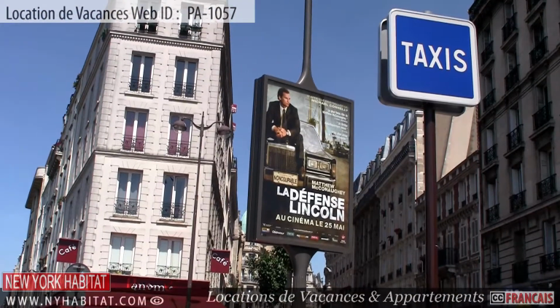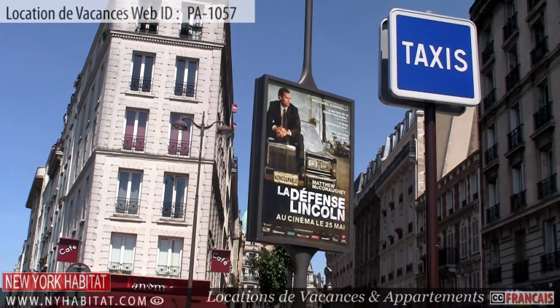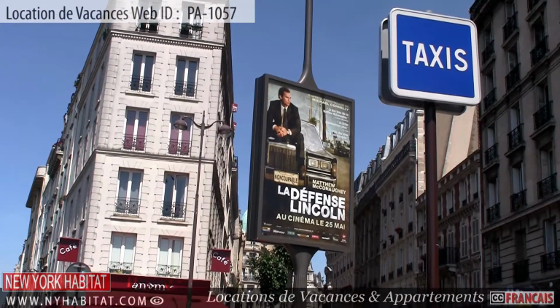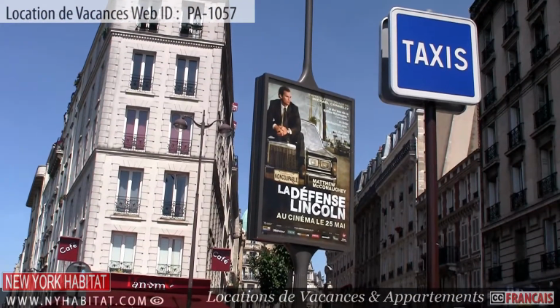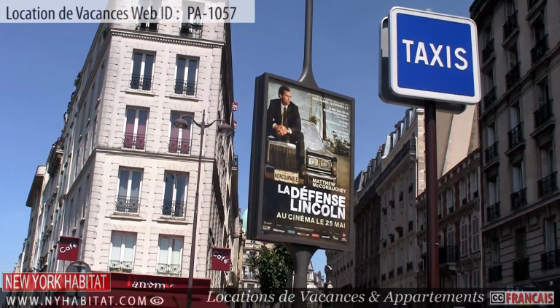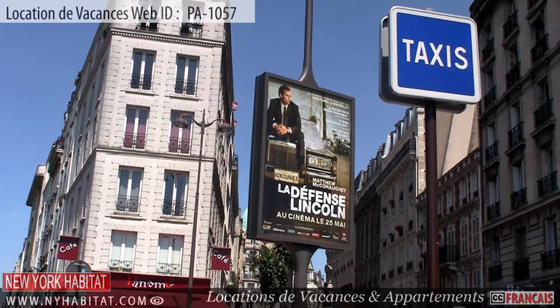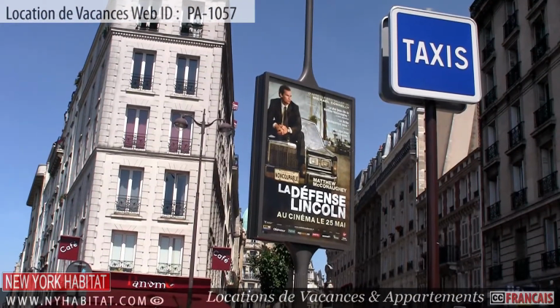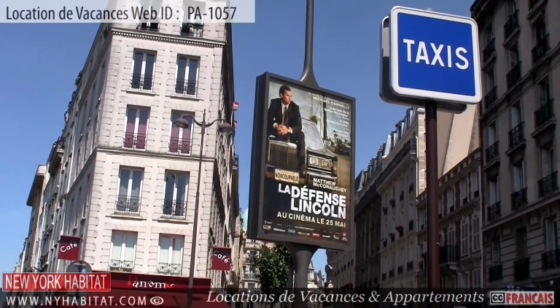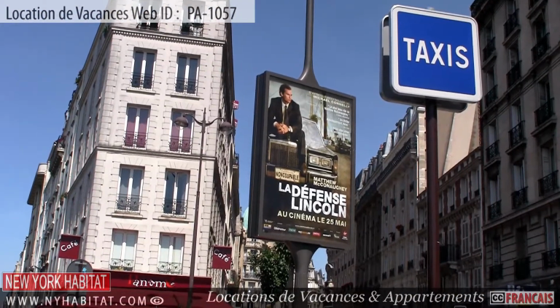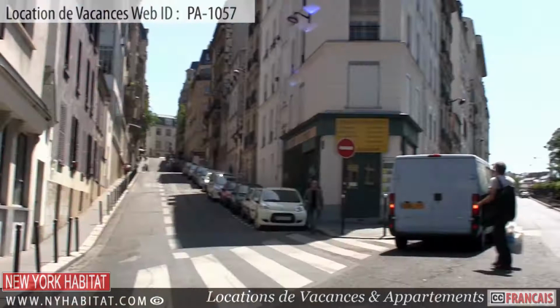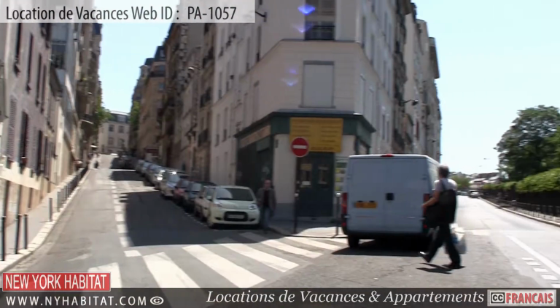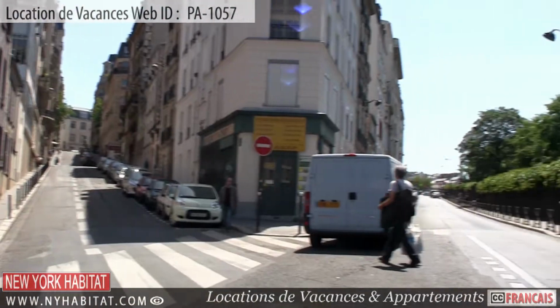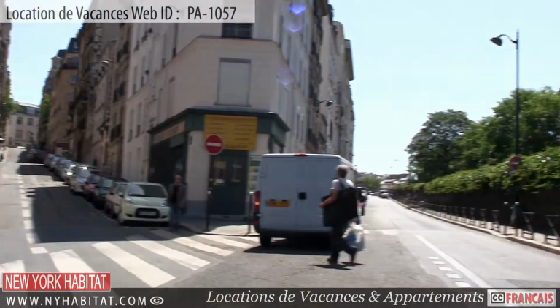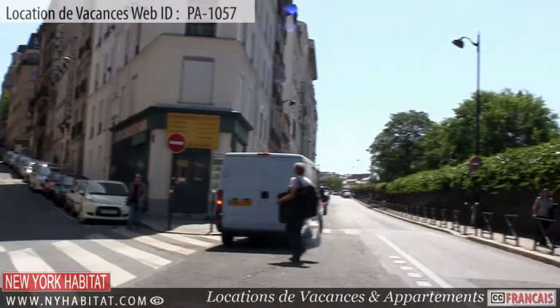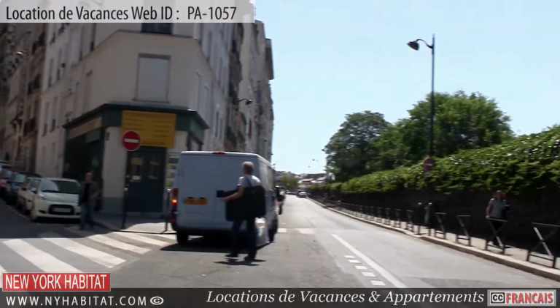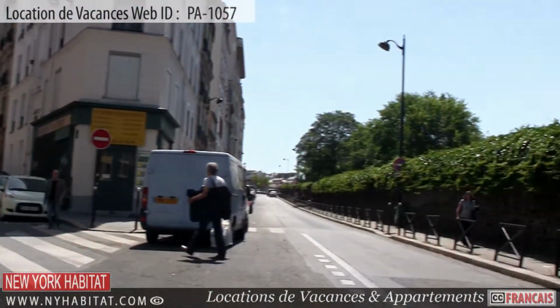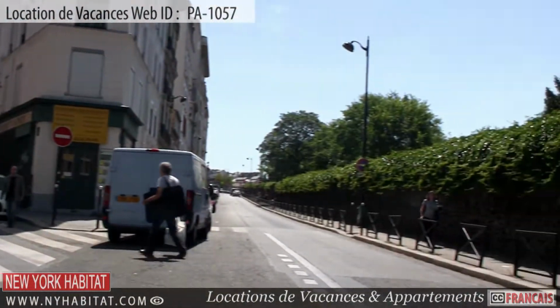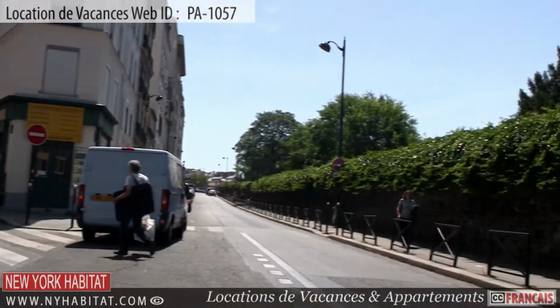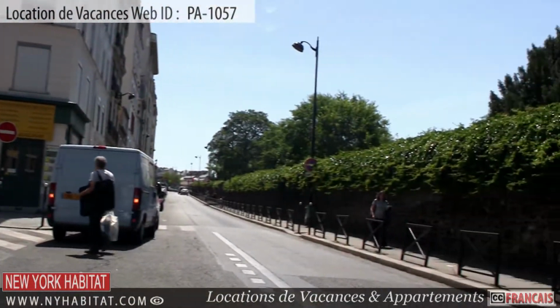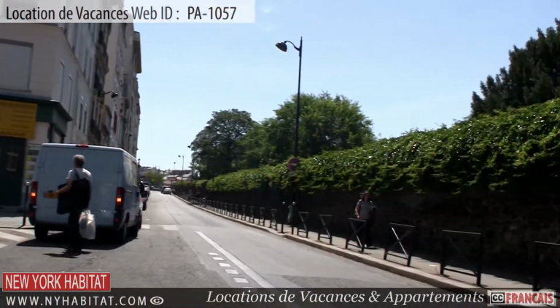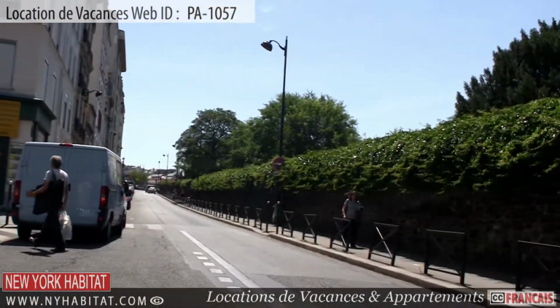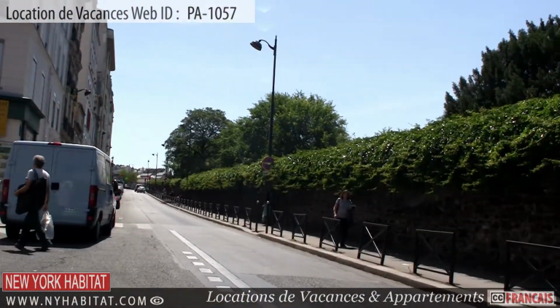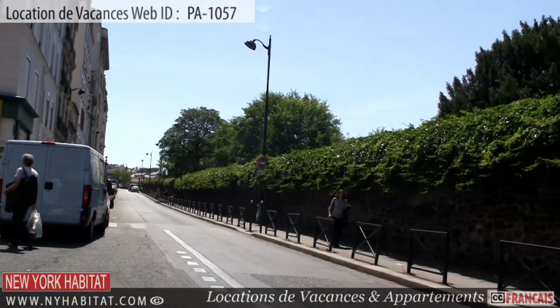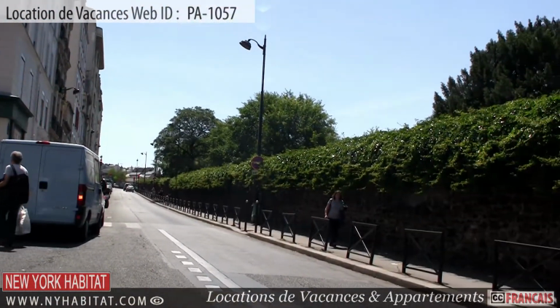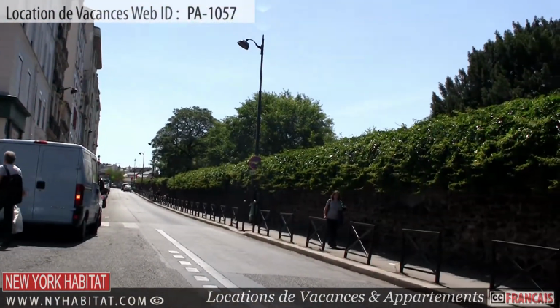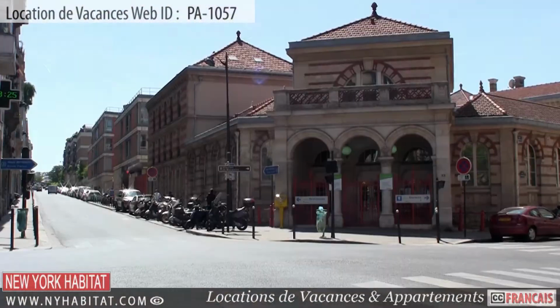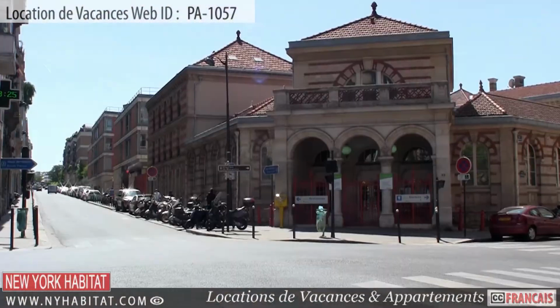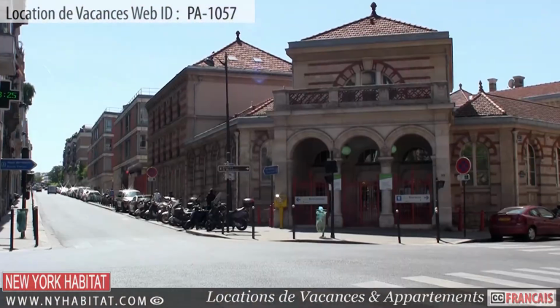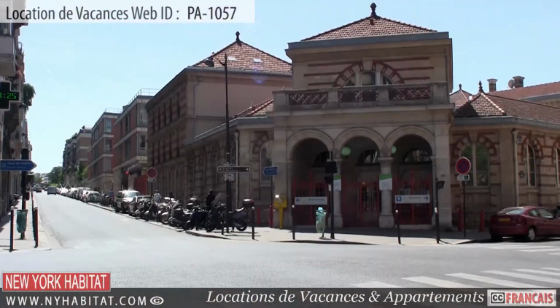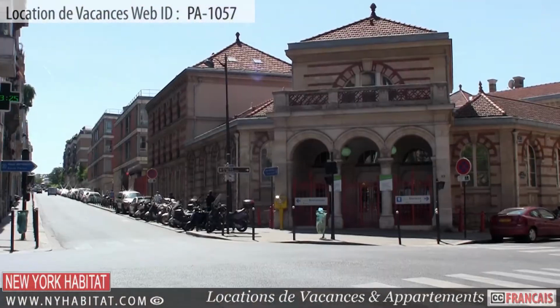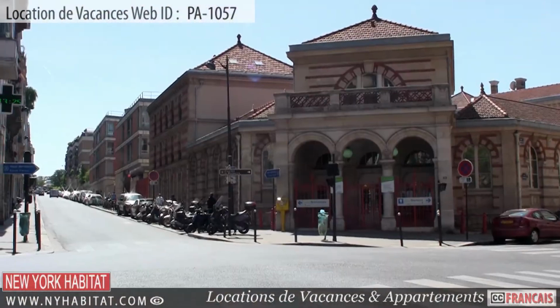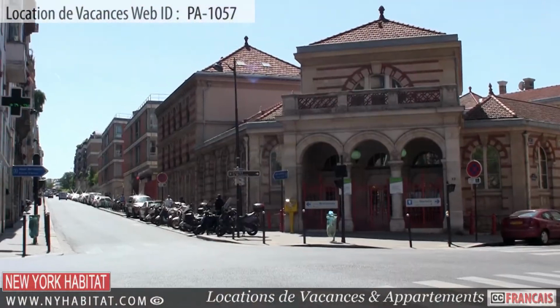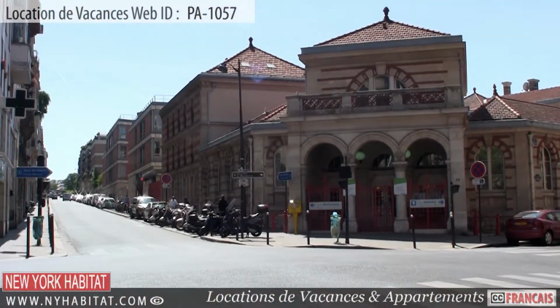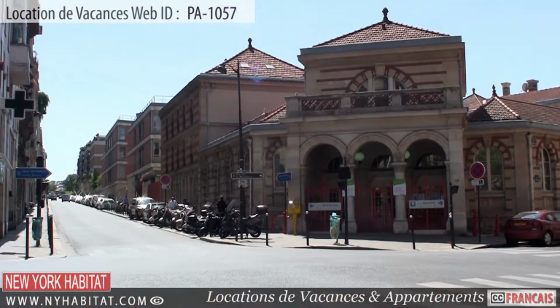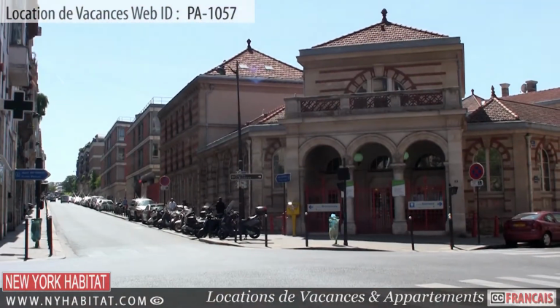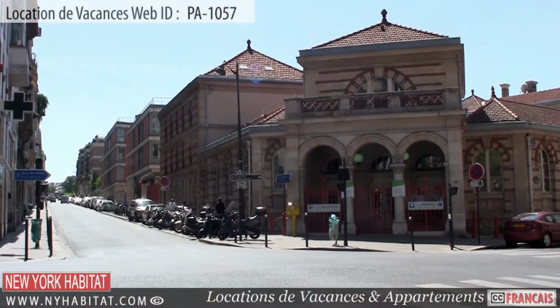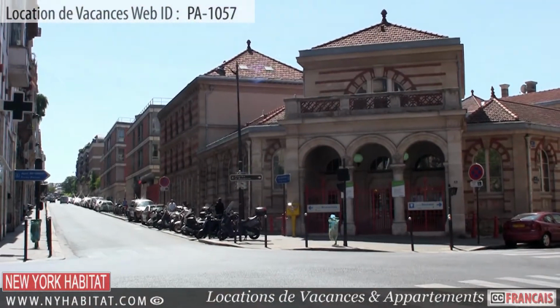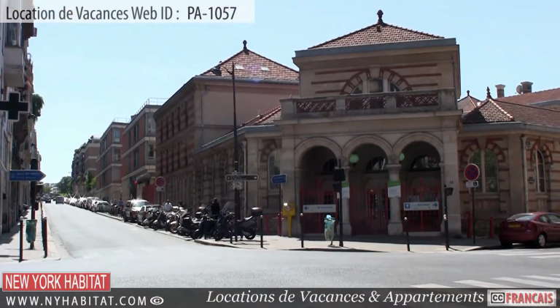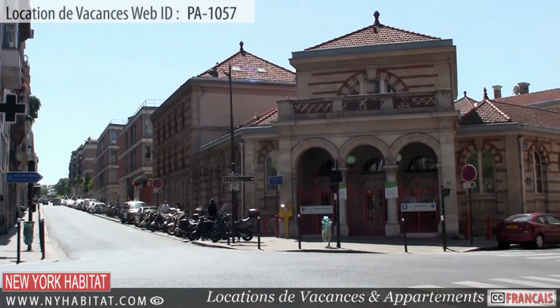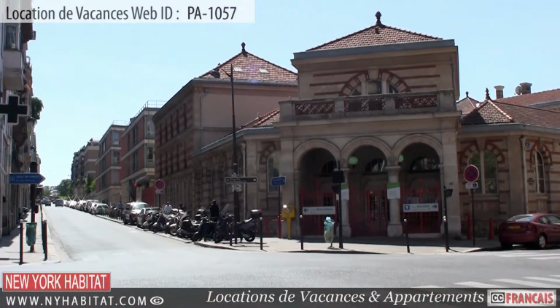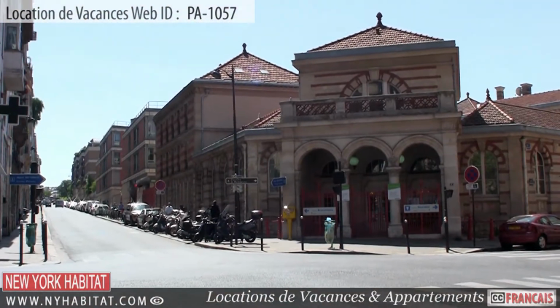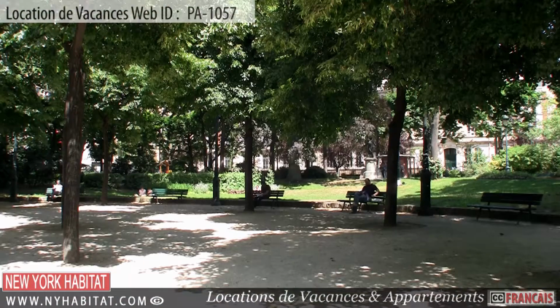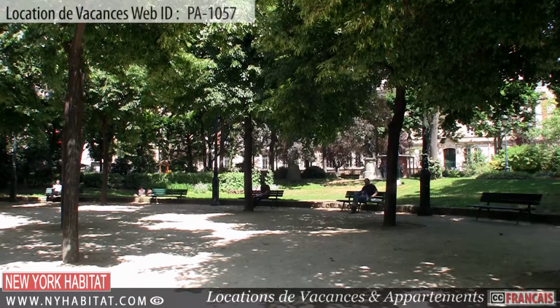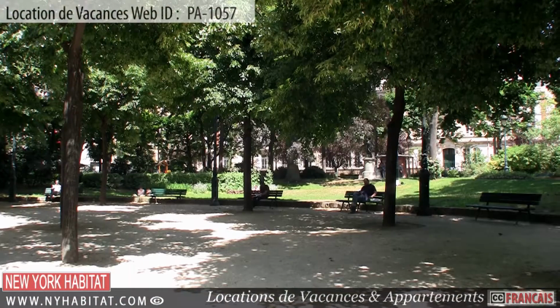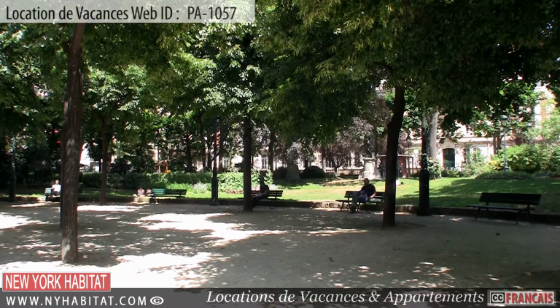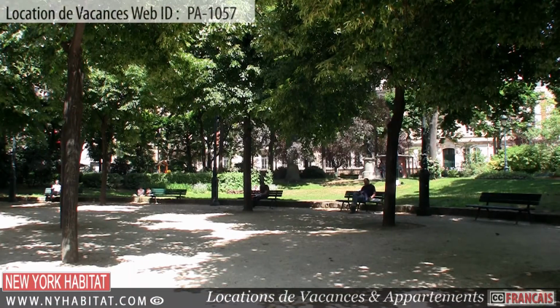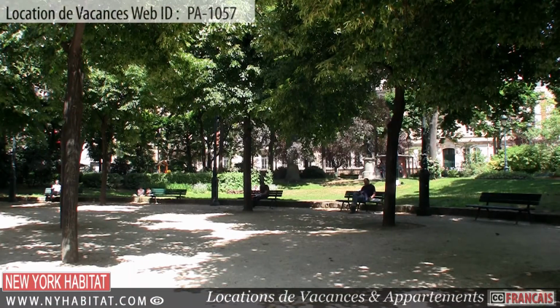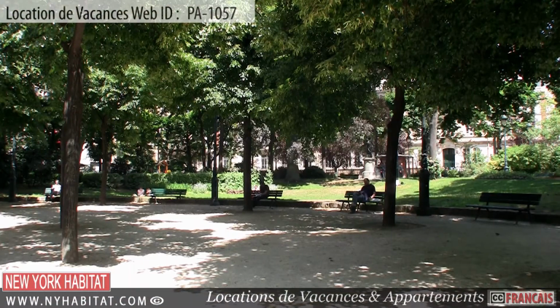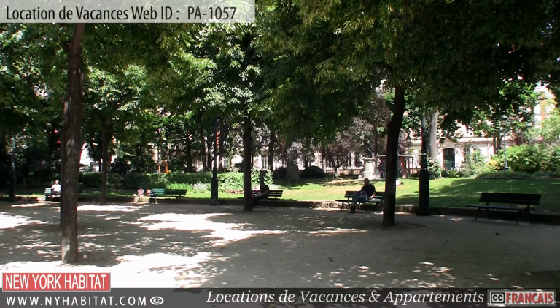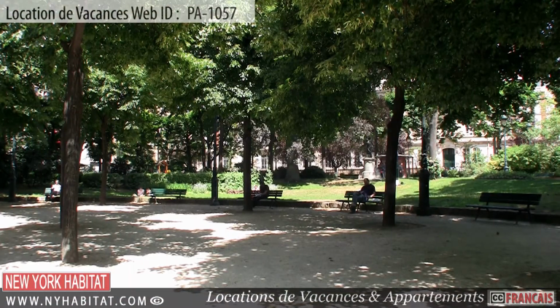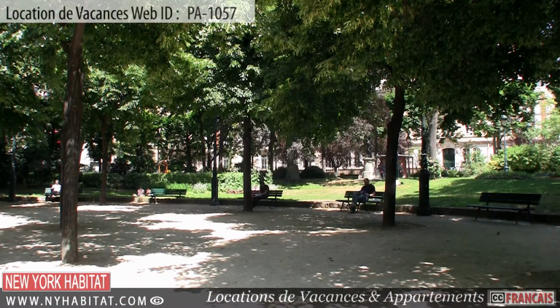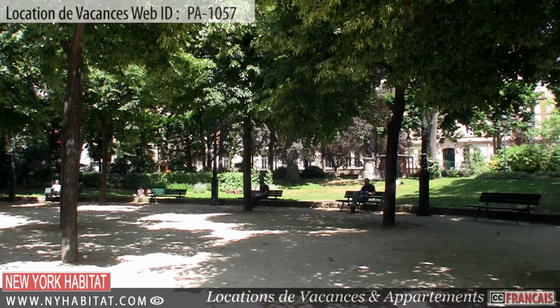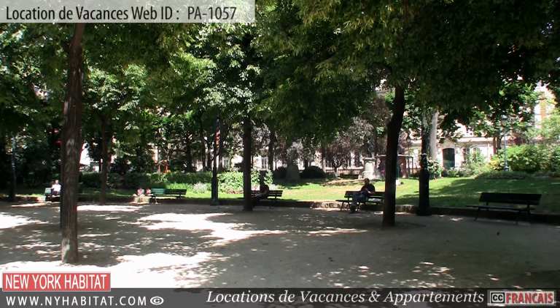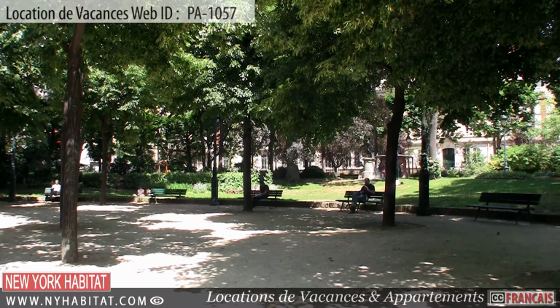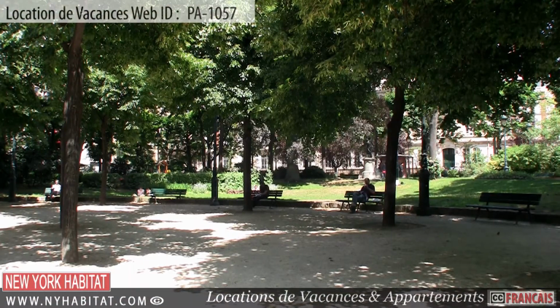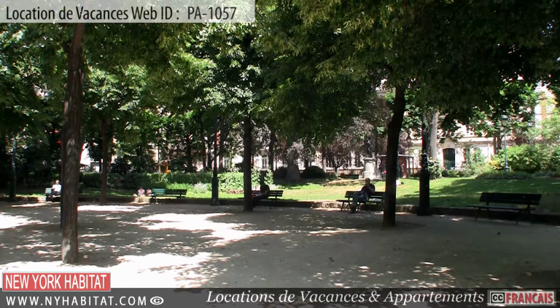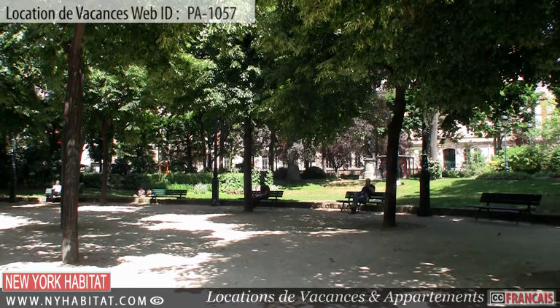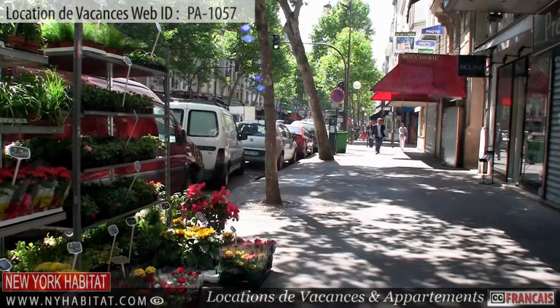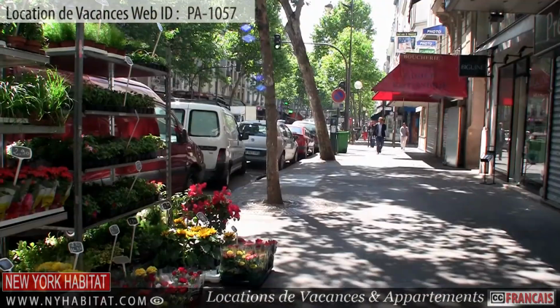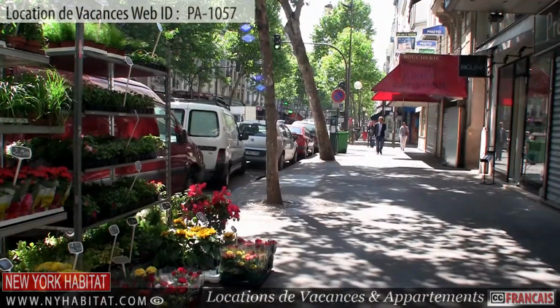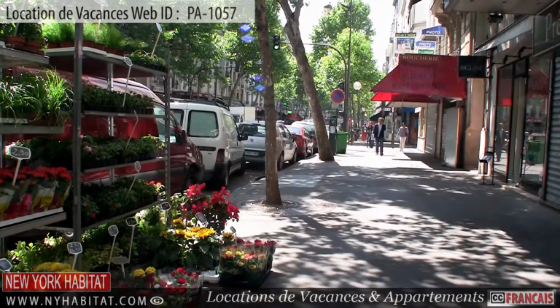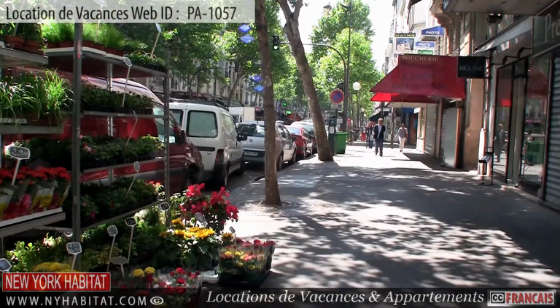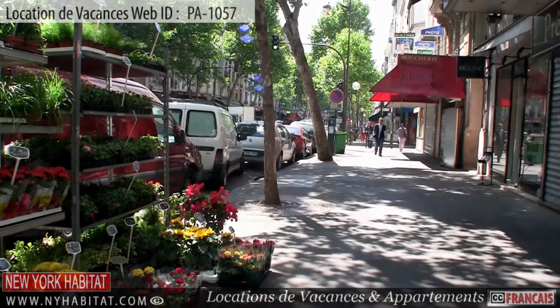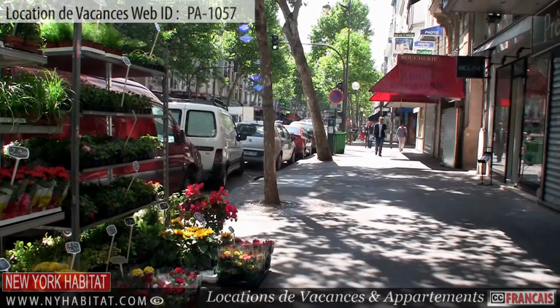This ends our vacation rental video tour today. Thank you for watching and we hope to see you soon in the City of Light!